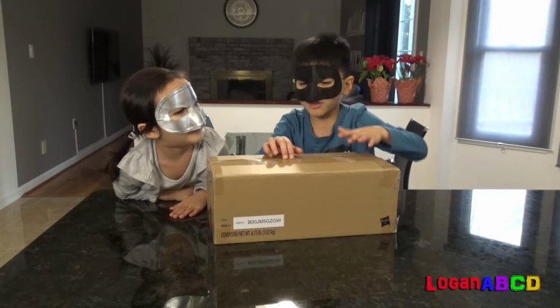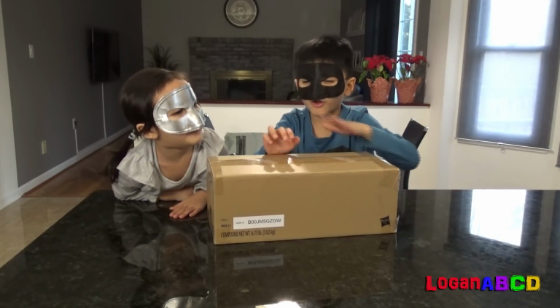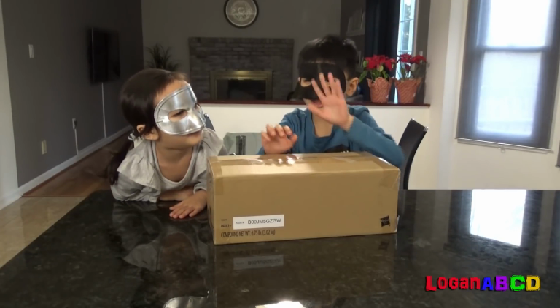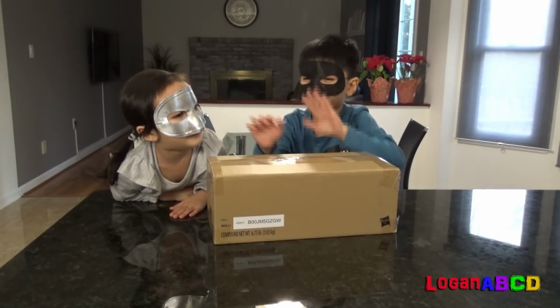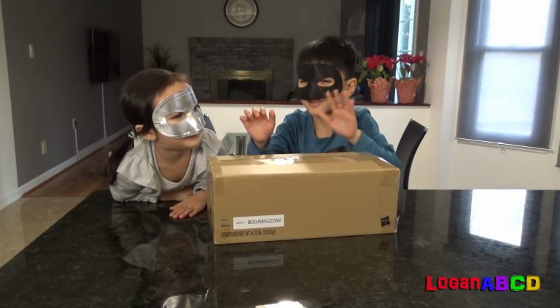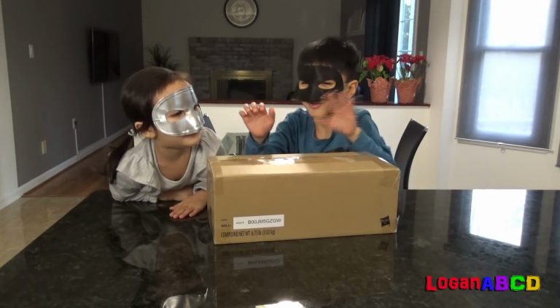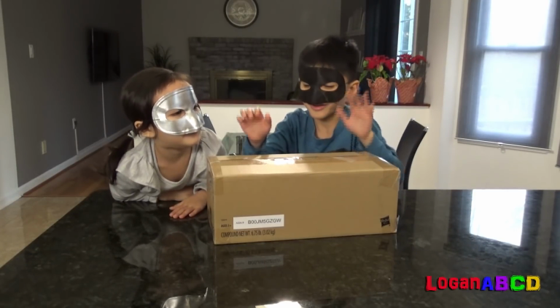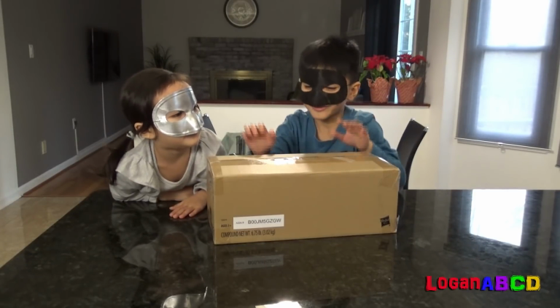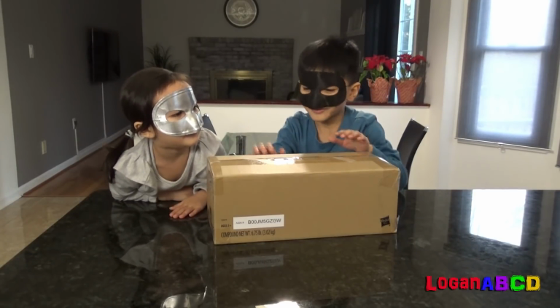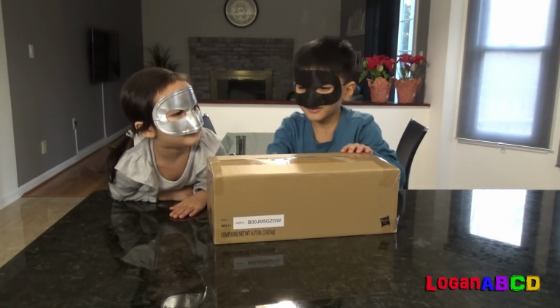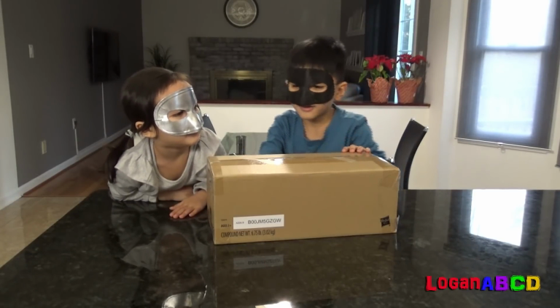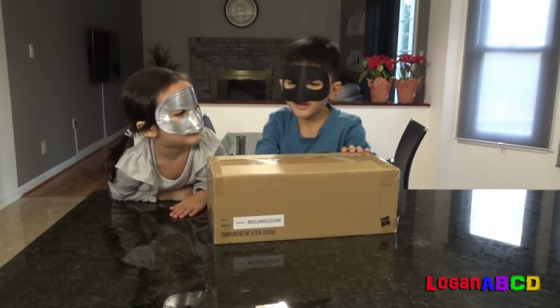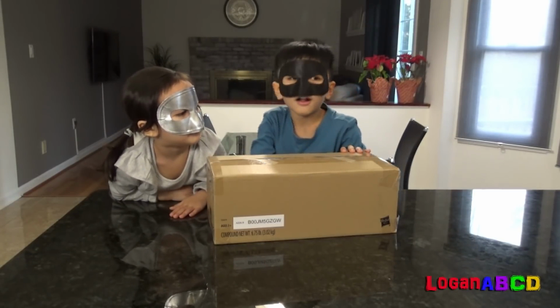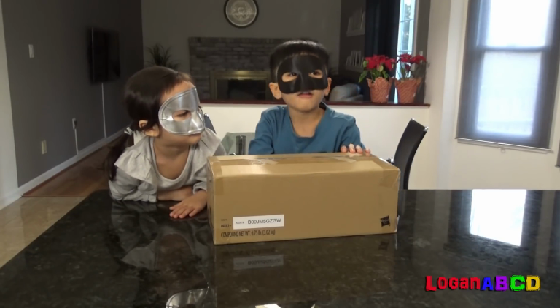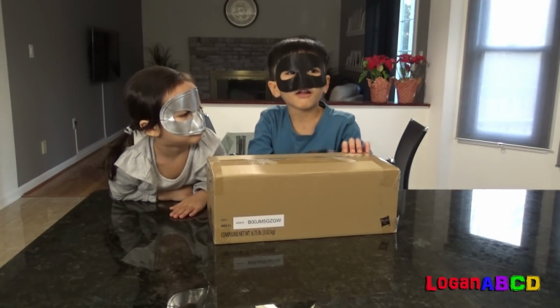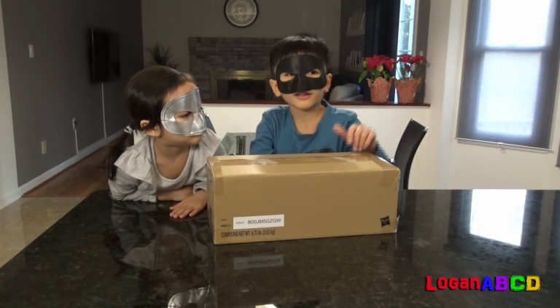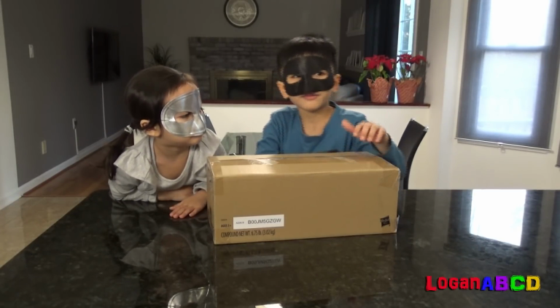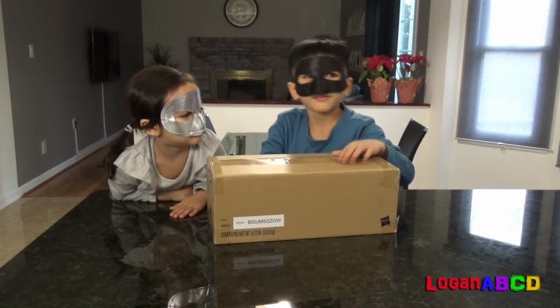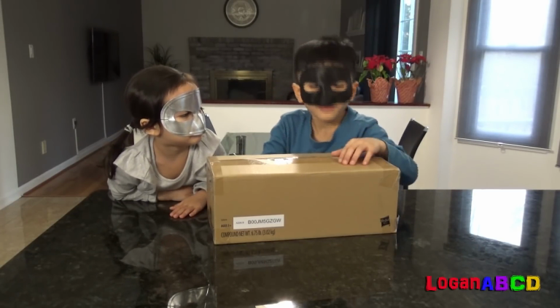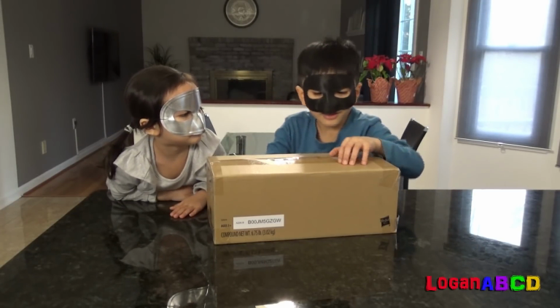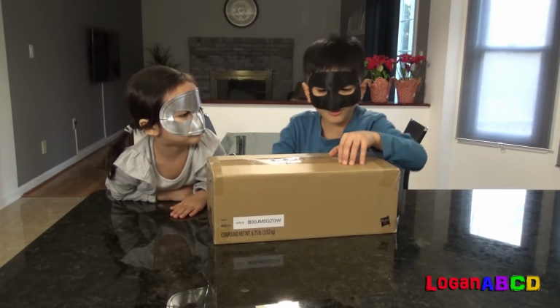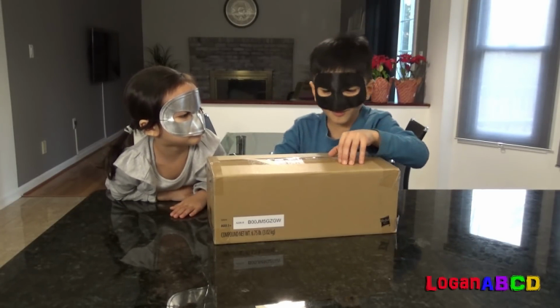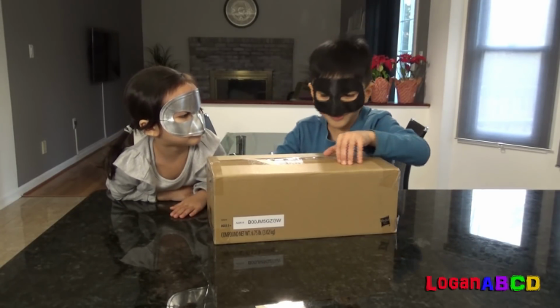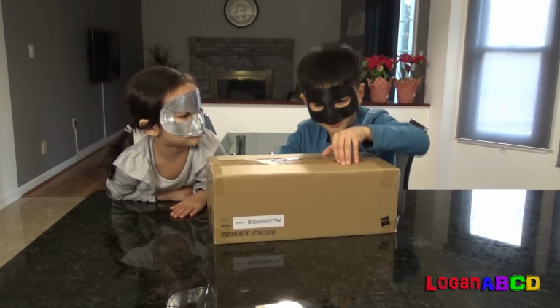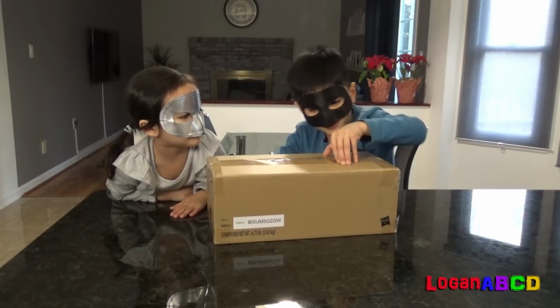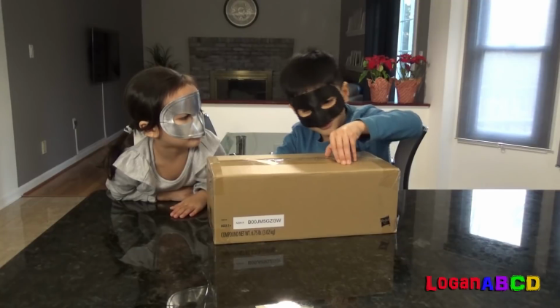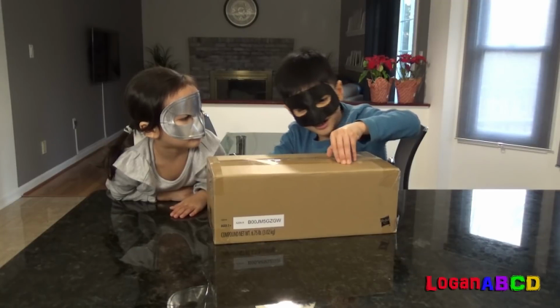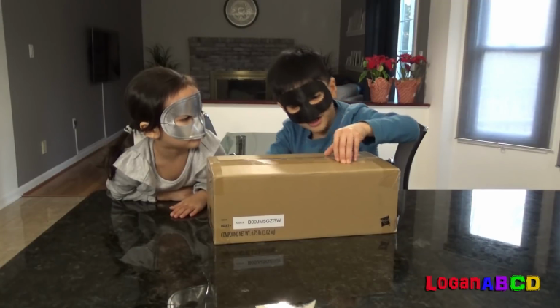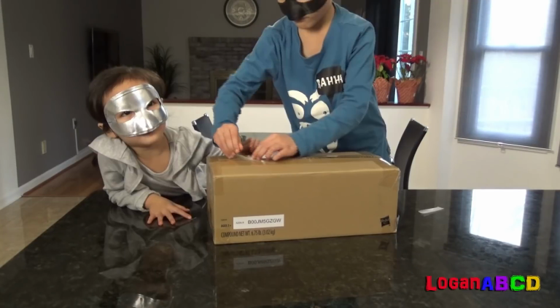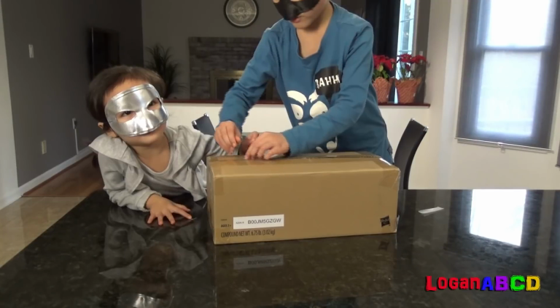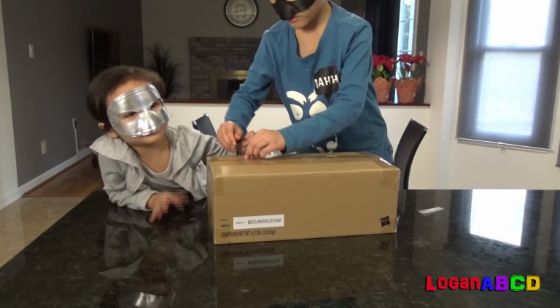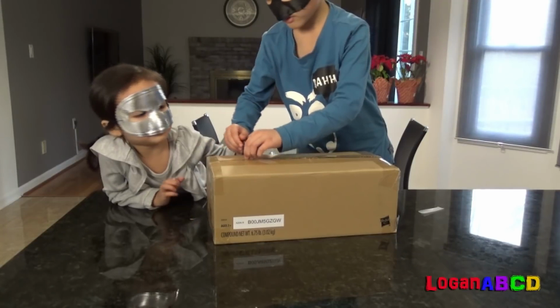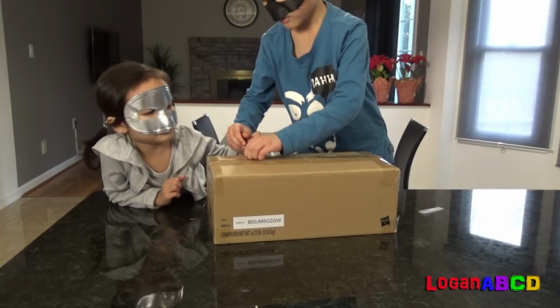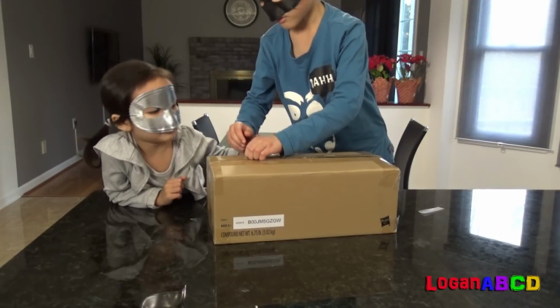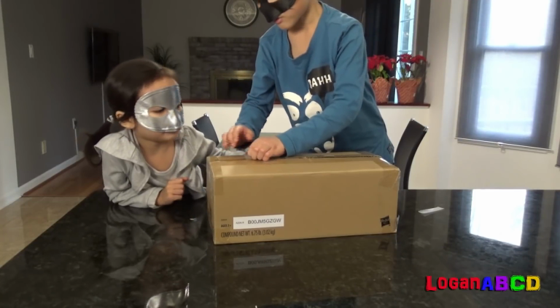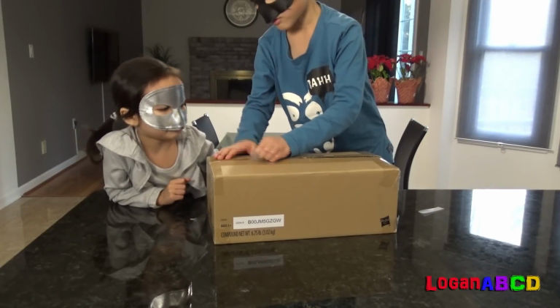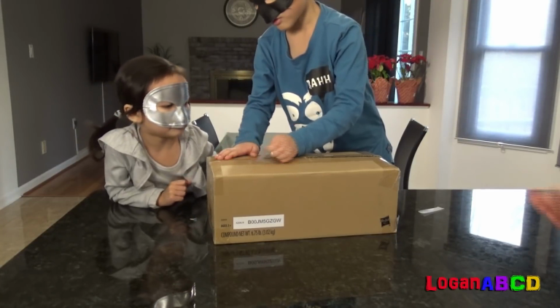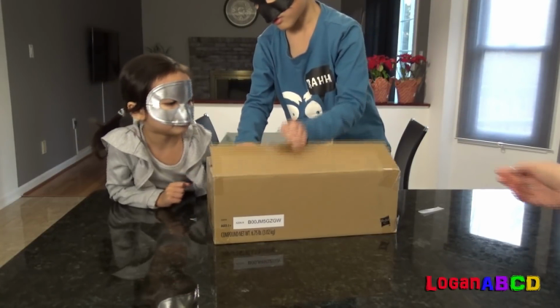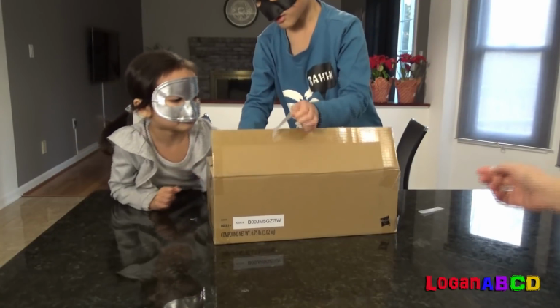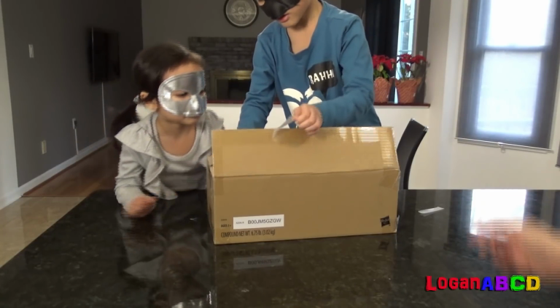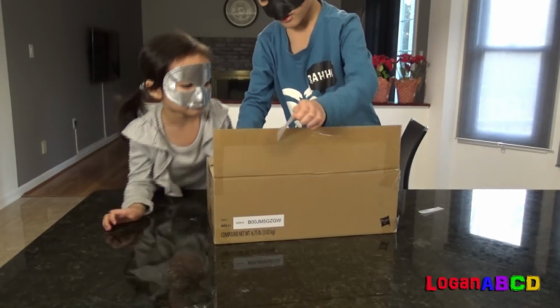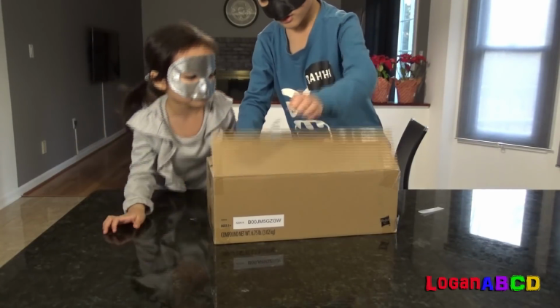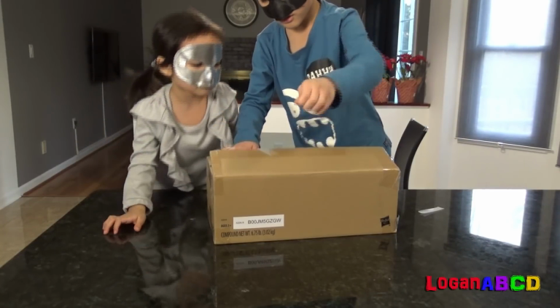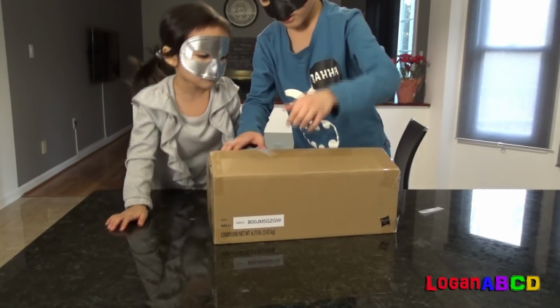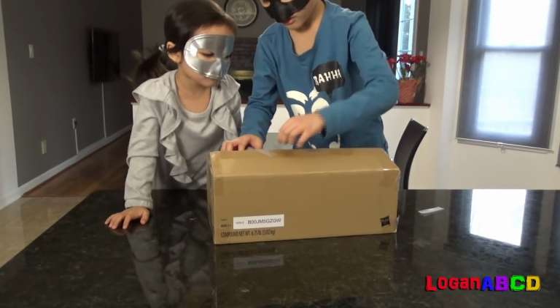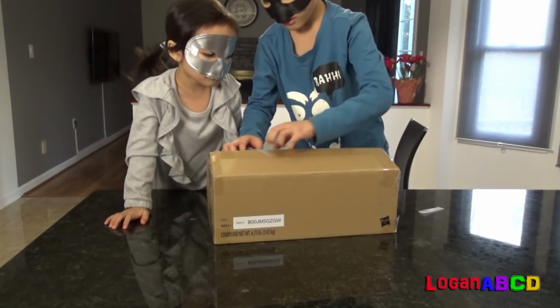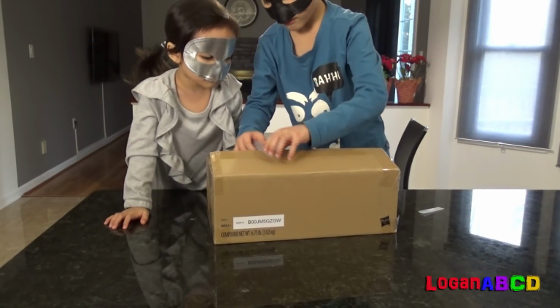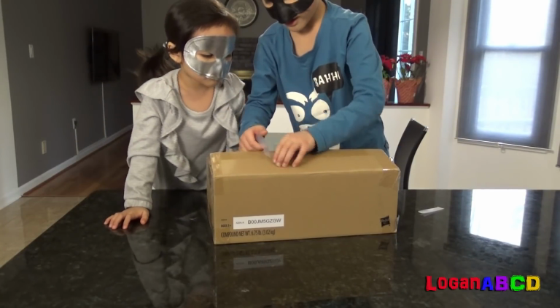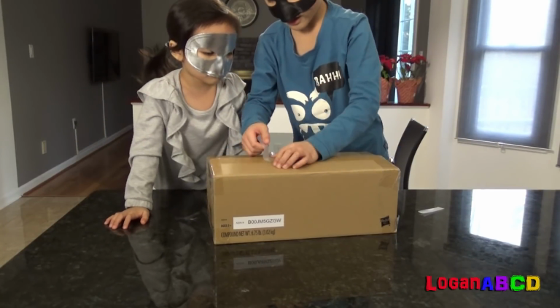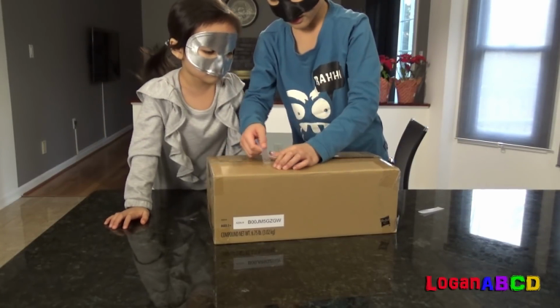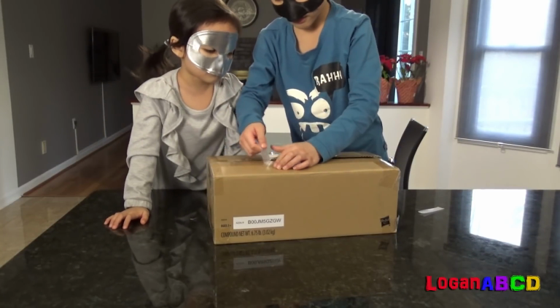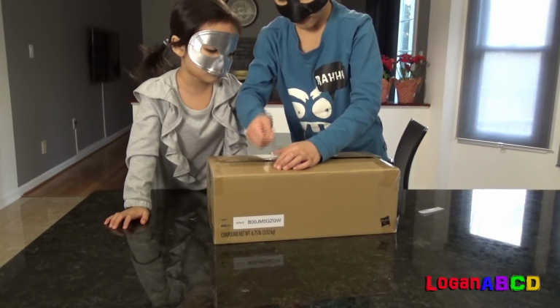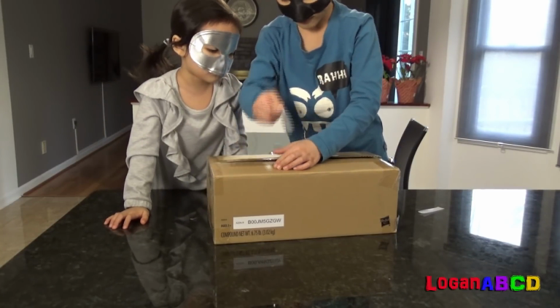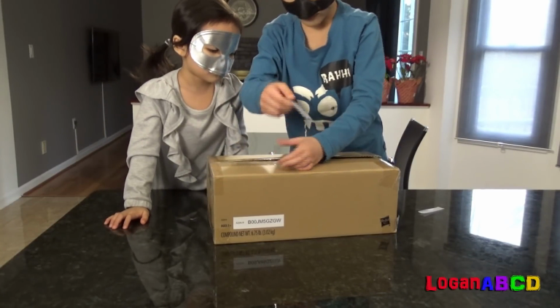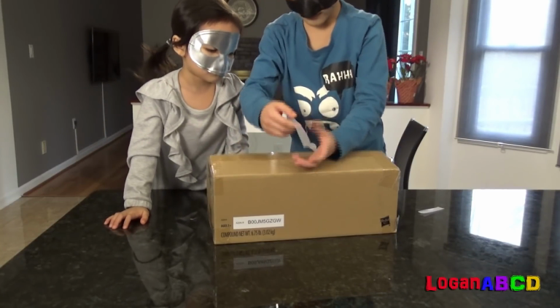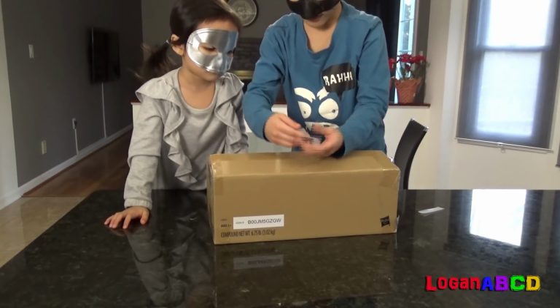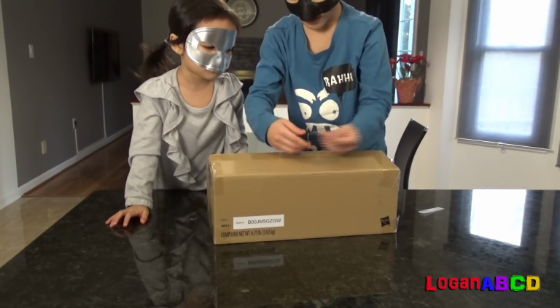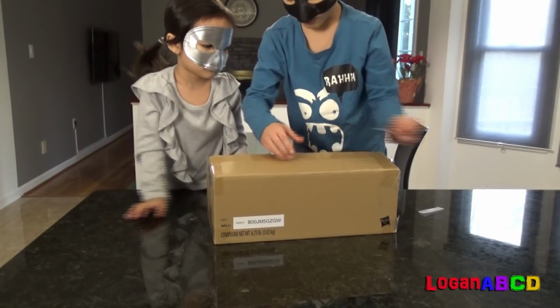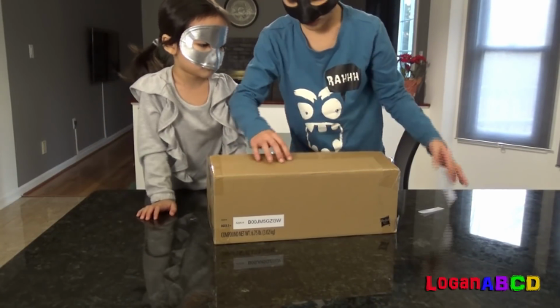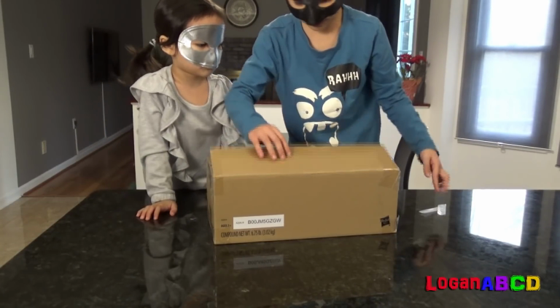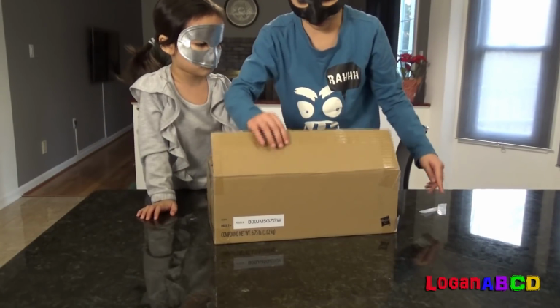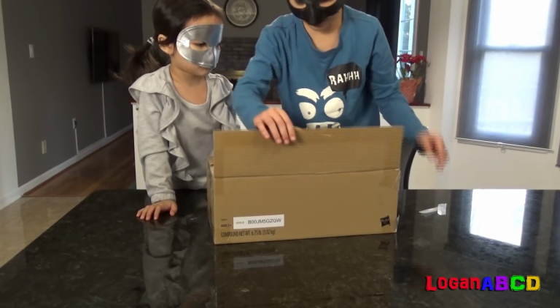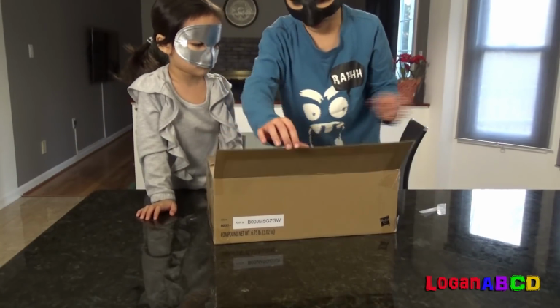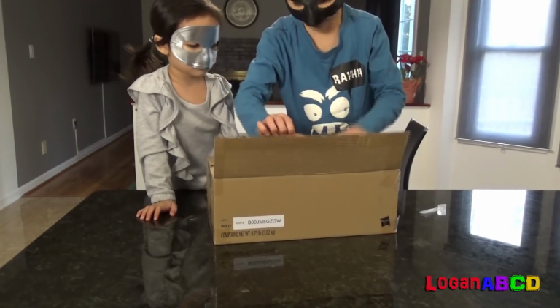Sorry kids, you're okay. Alright, let's open it. Alright, okay, what's inside?